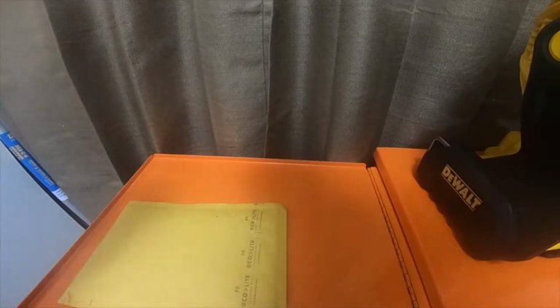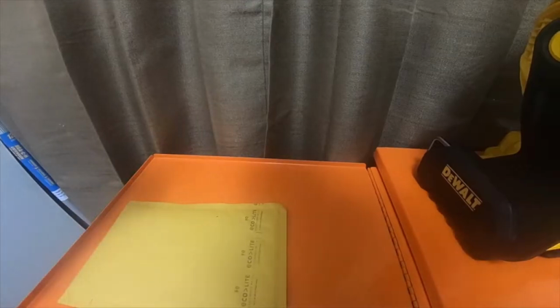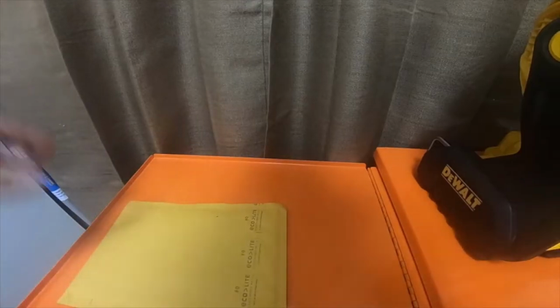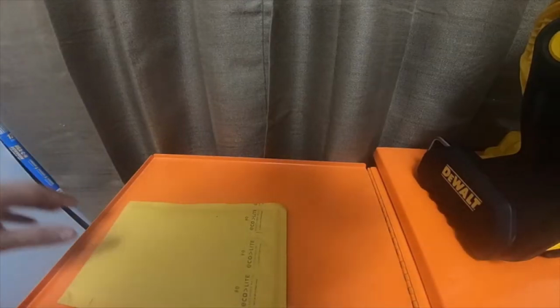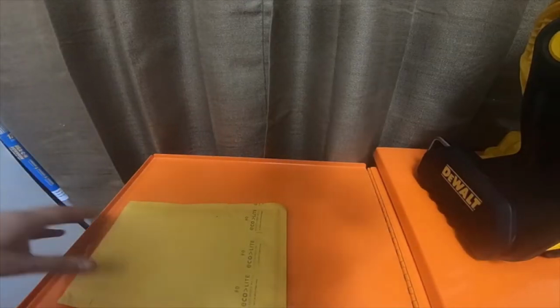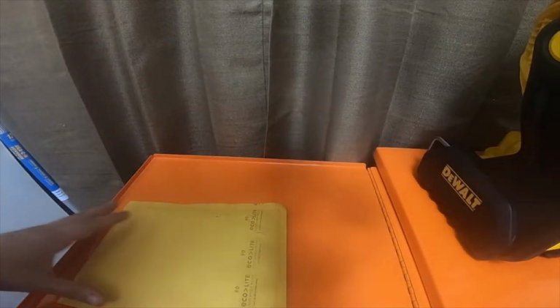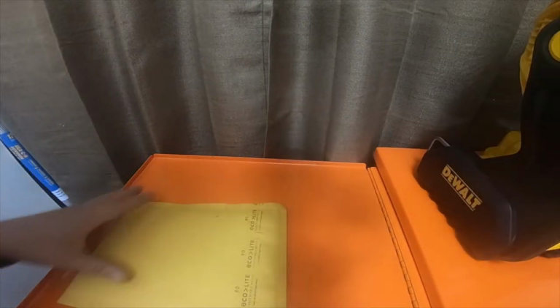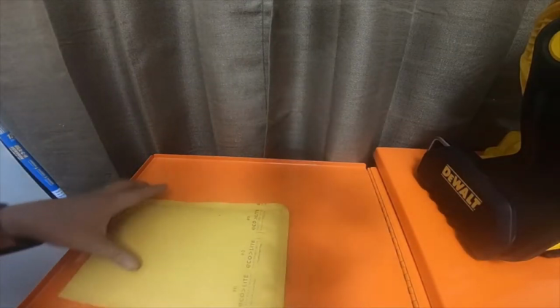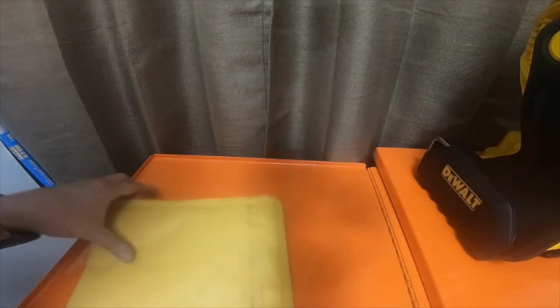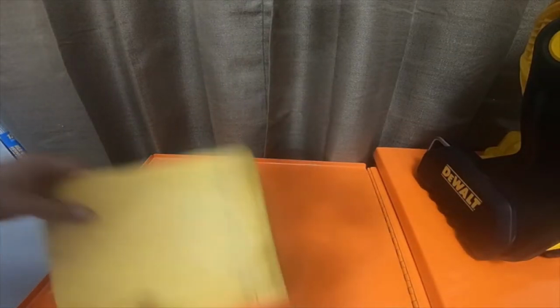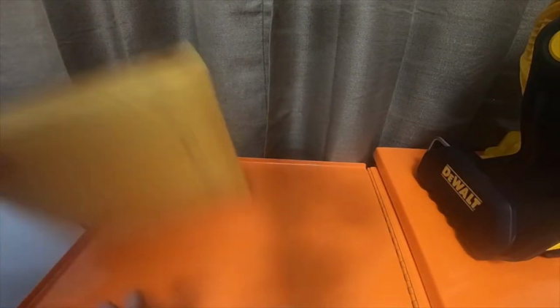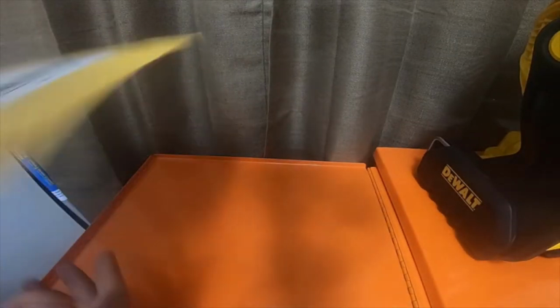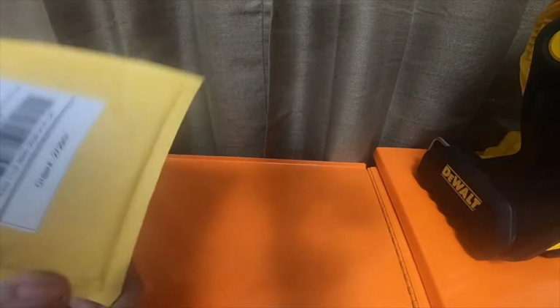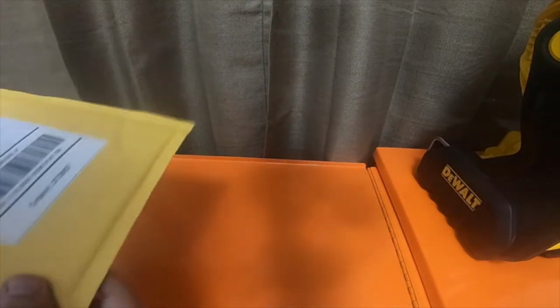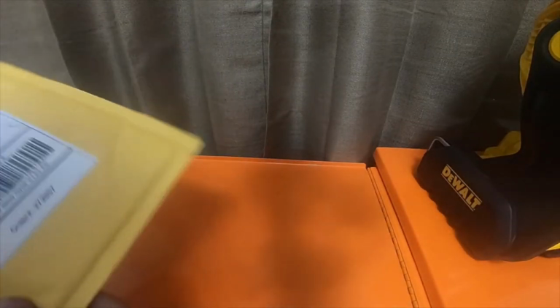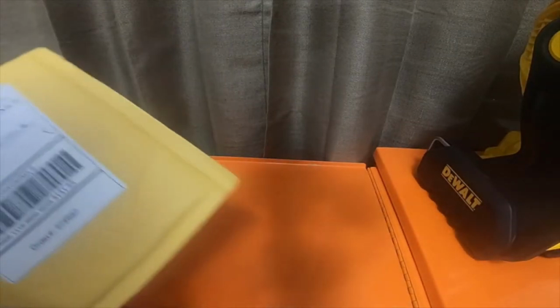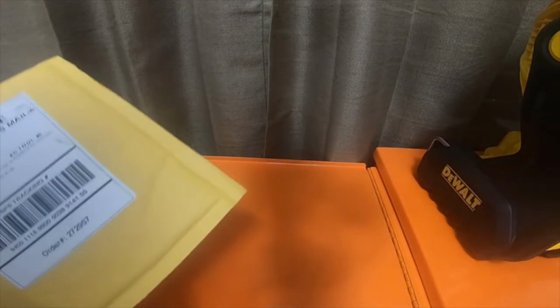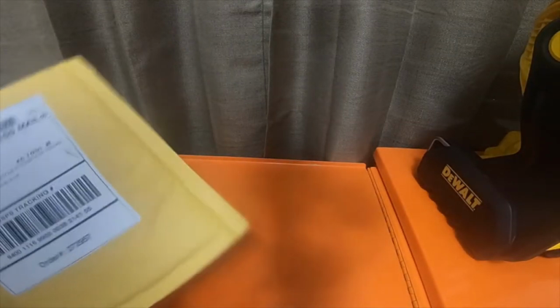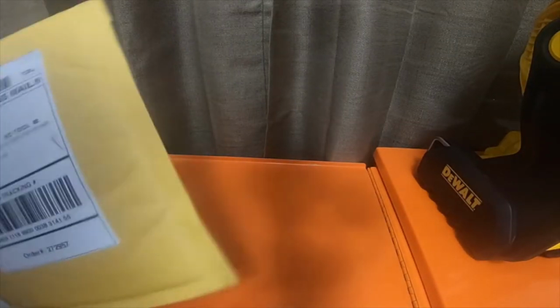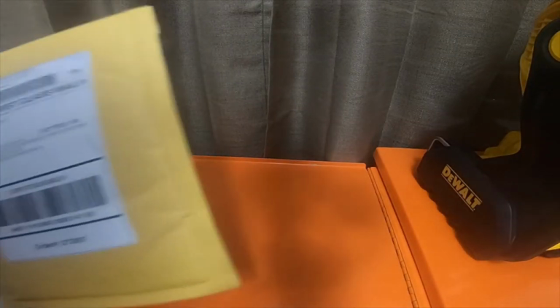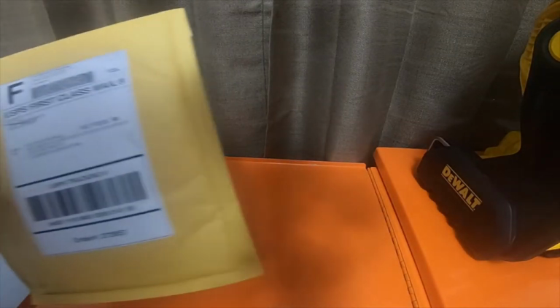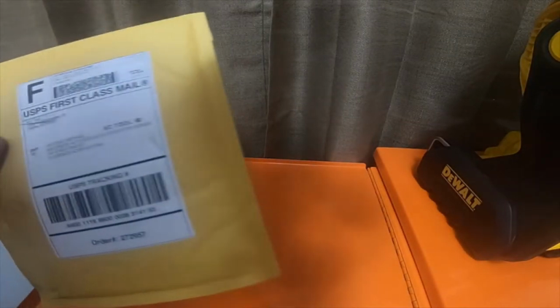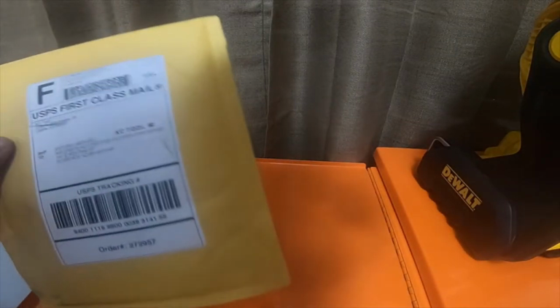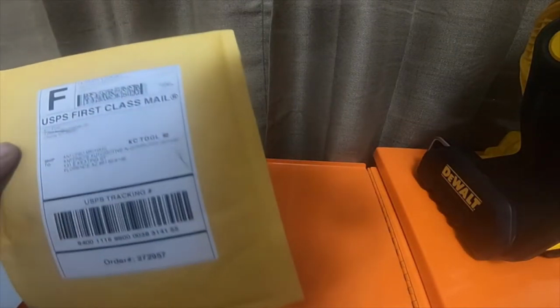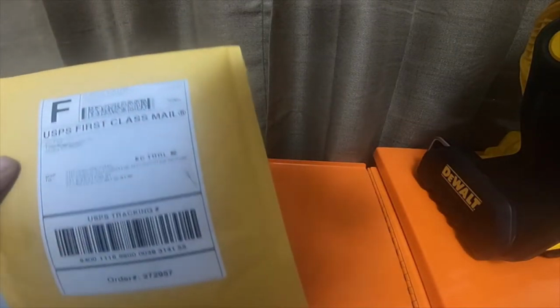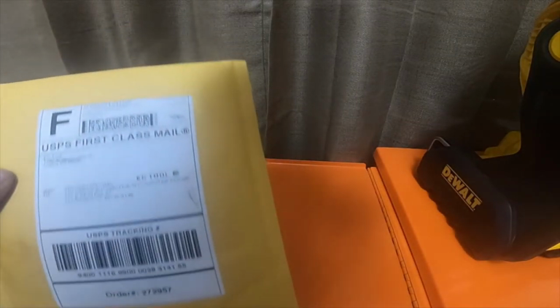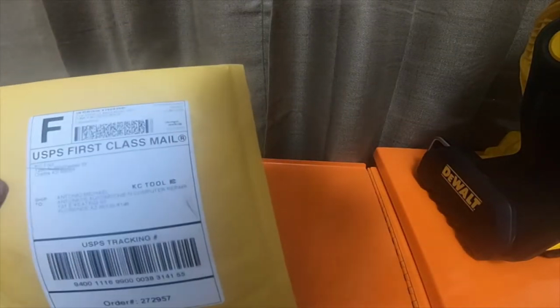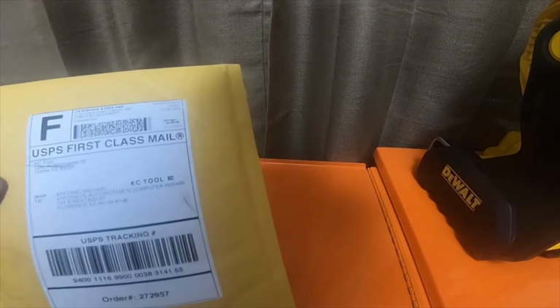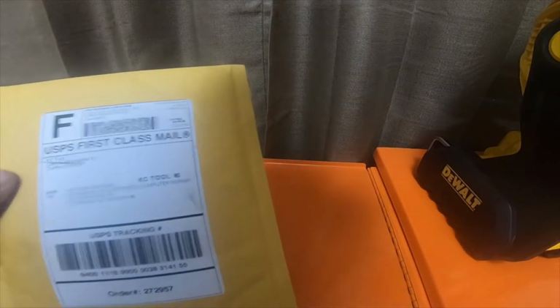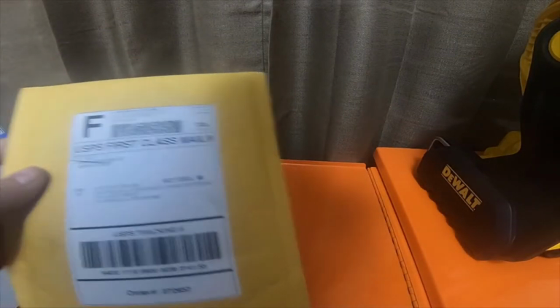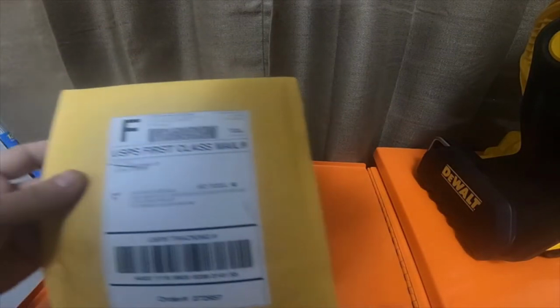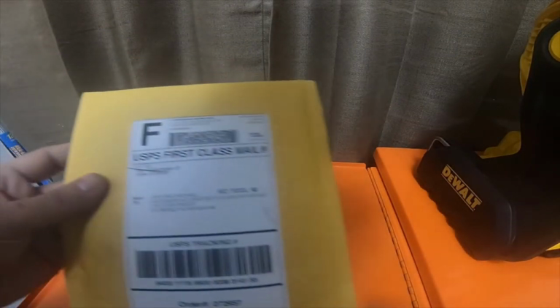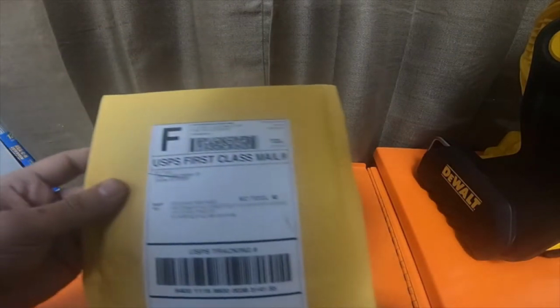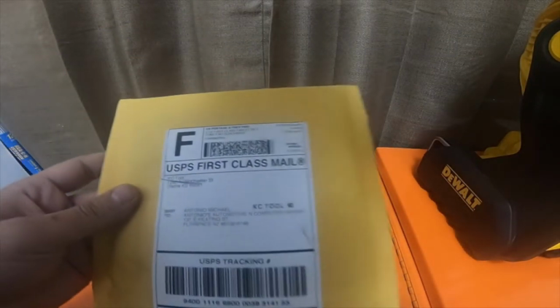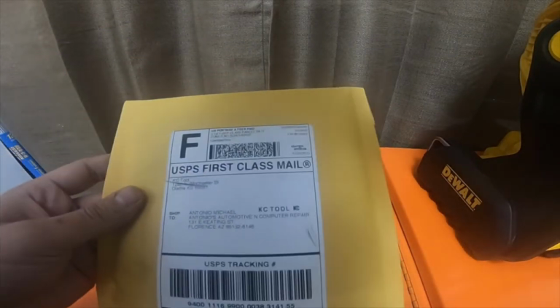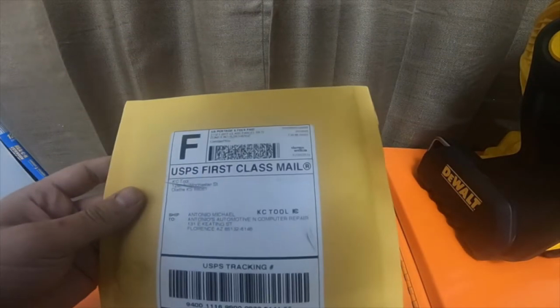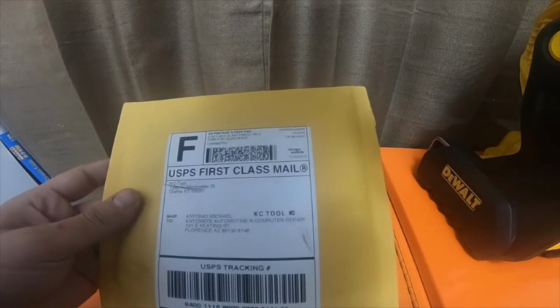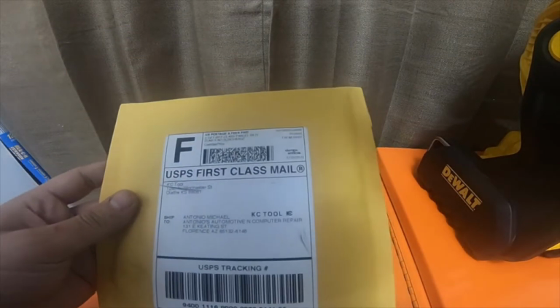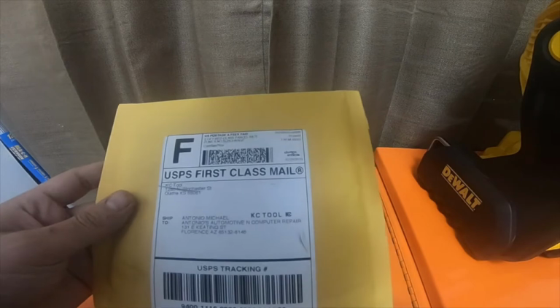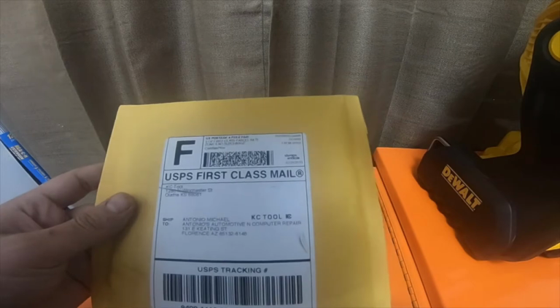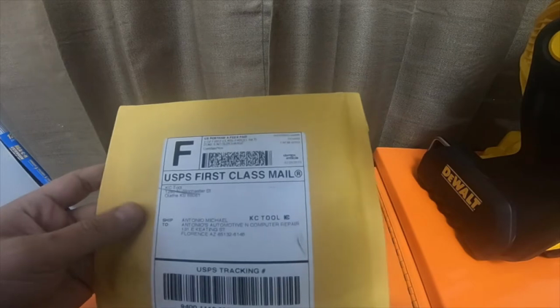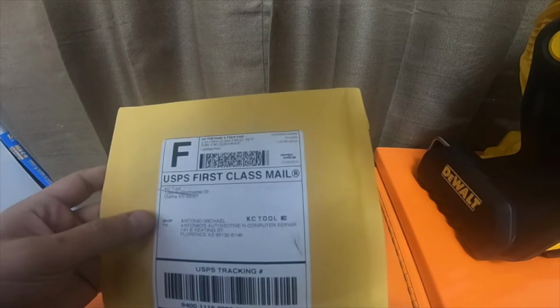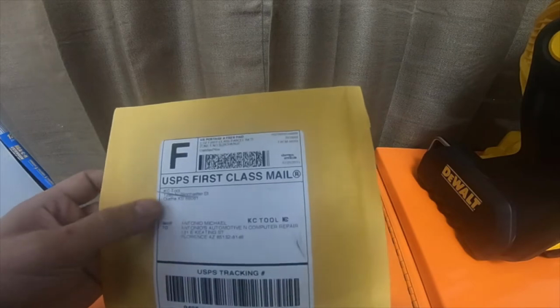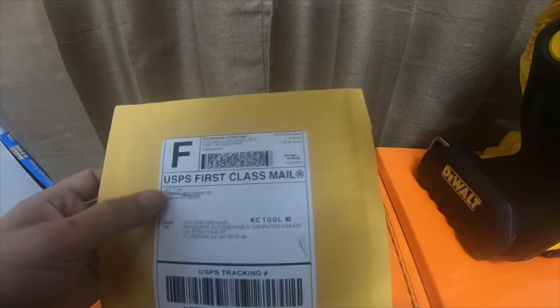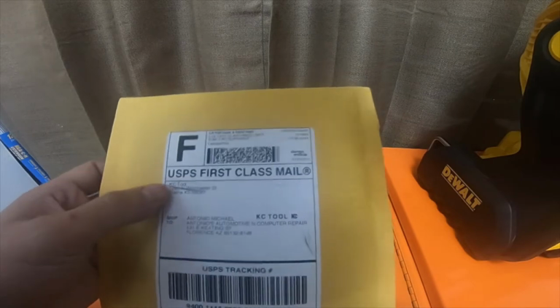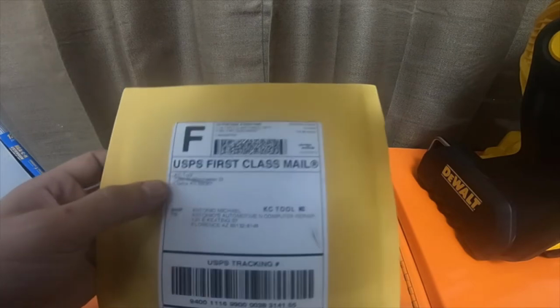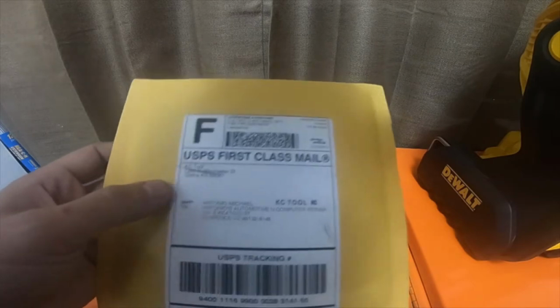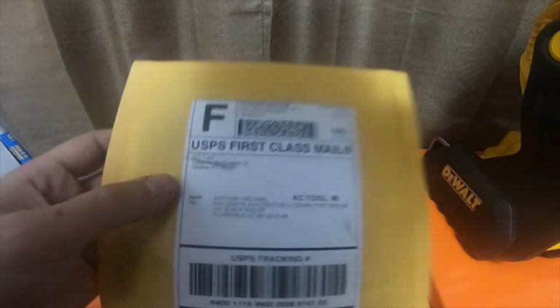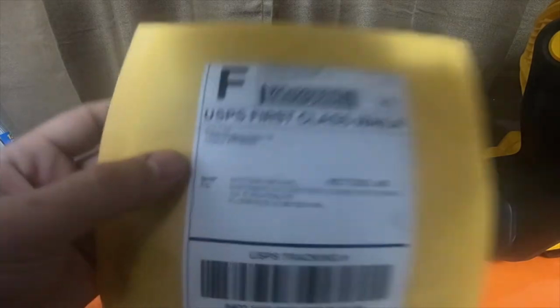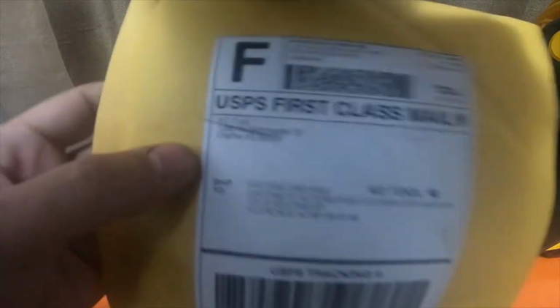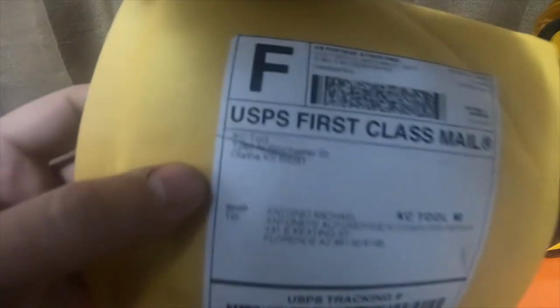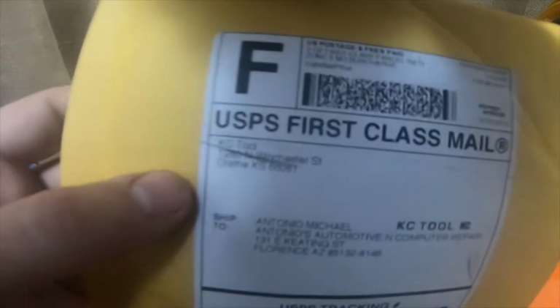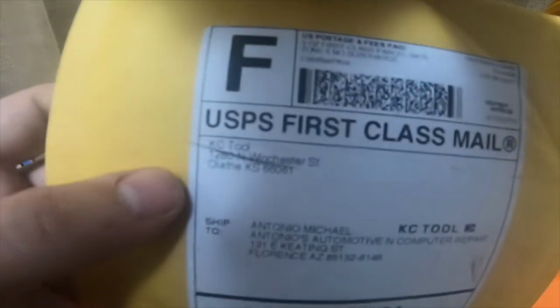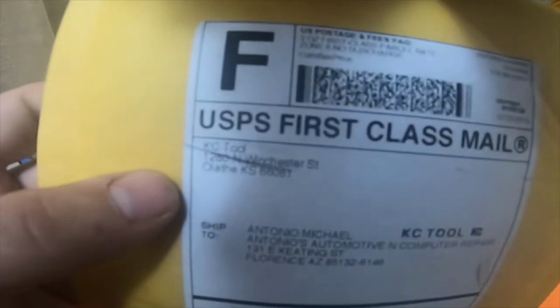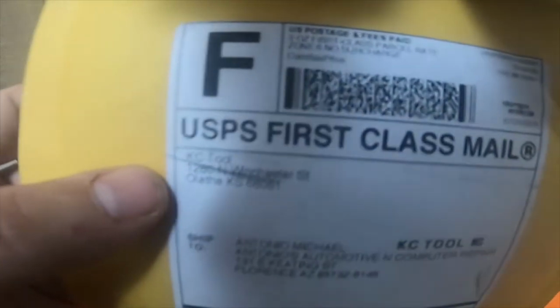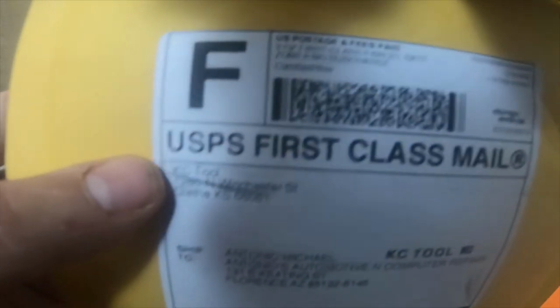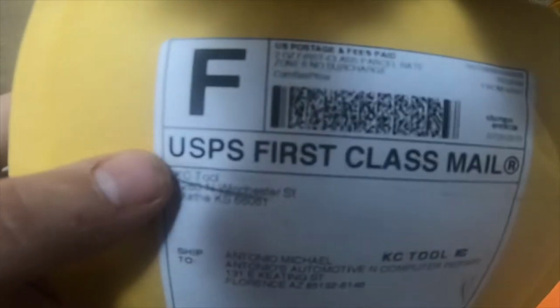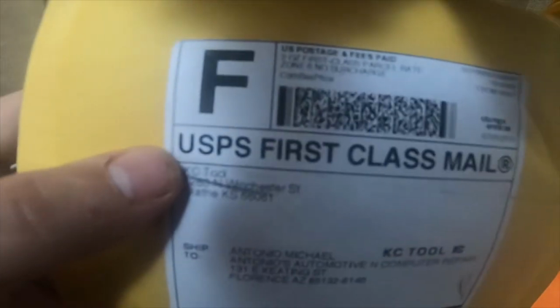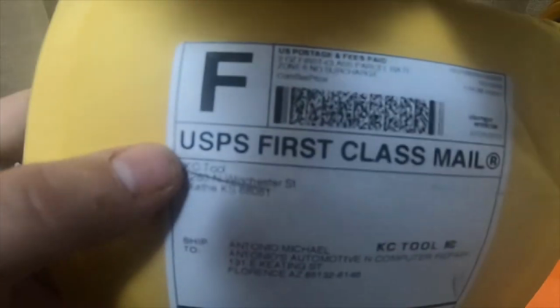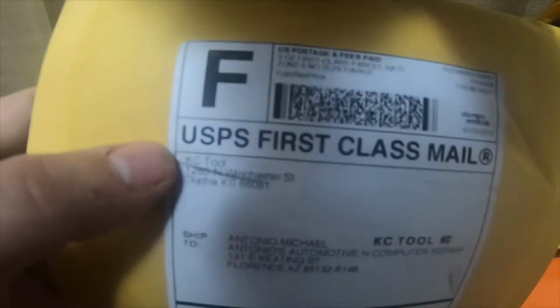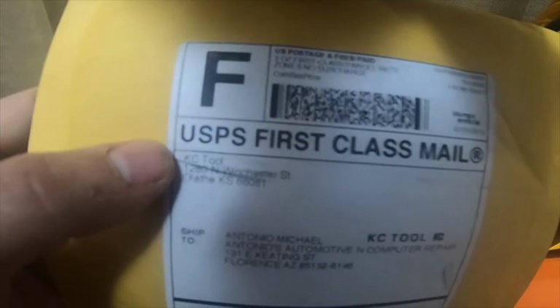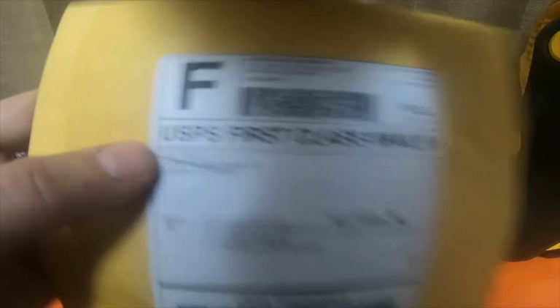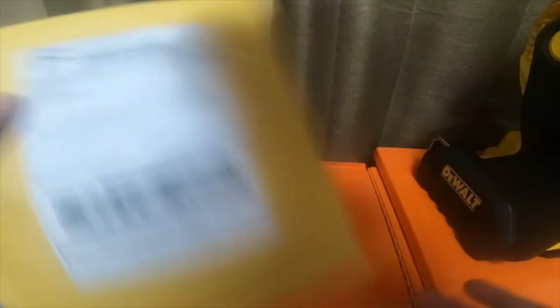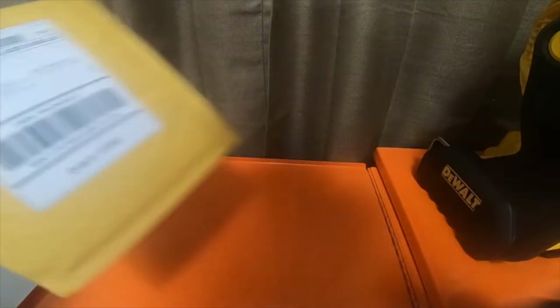All right, everybody, so I got a quick little mail call kind of thing to do. I got a package from KC Tools.